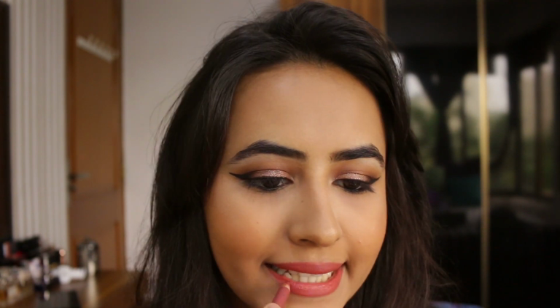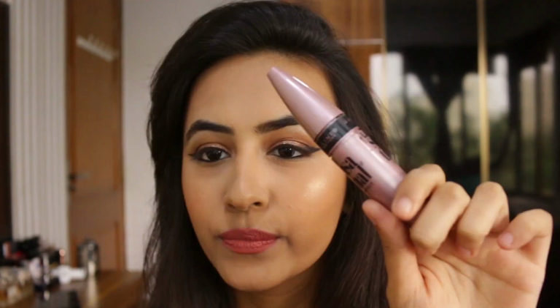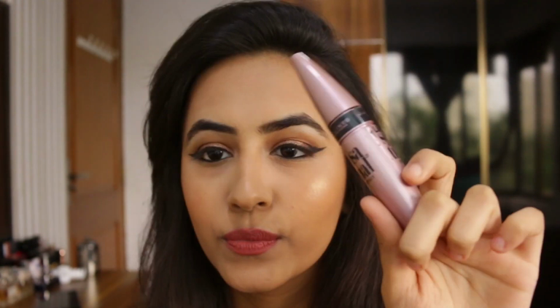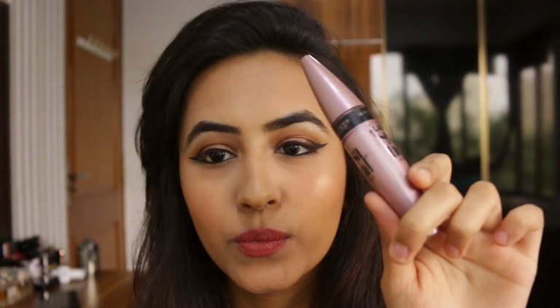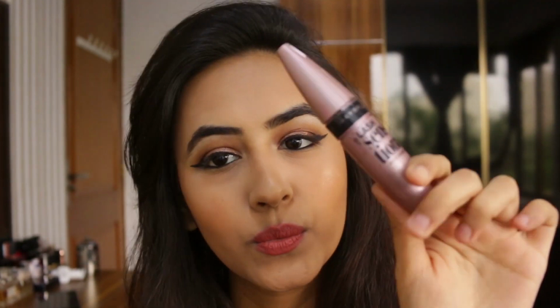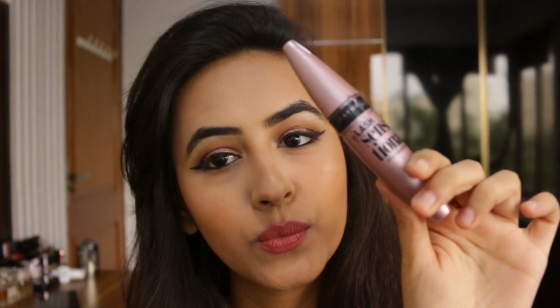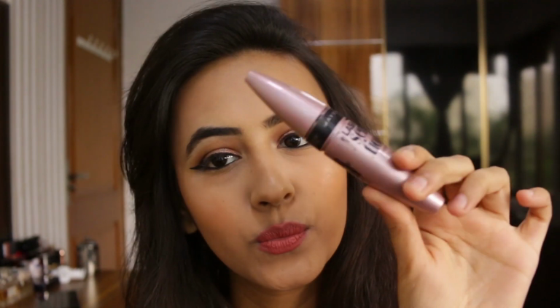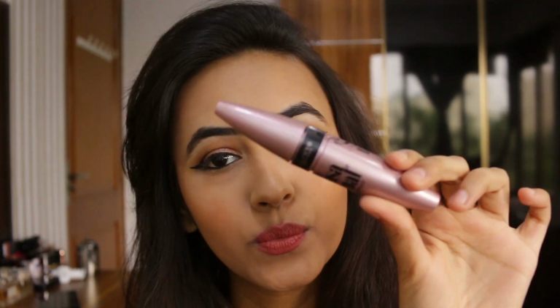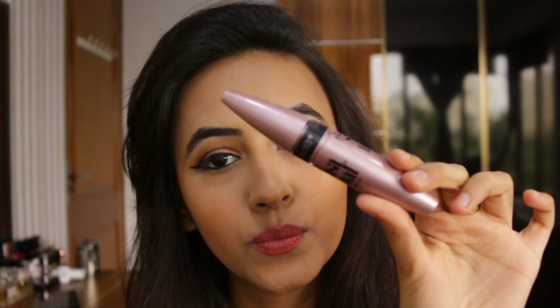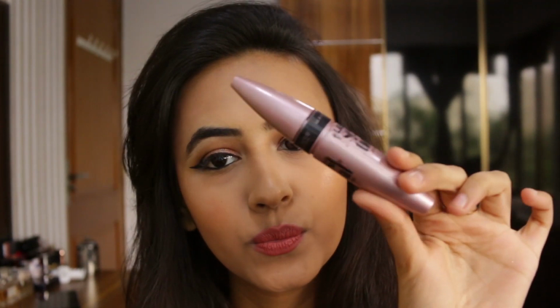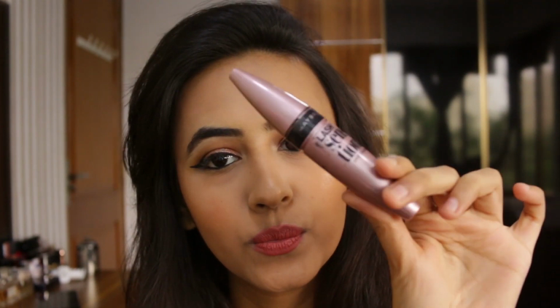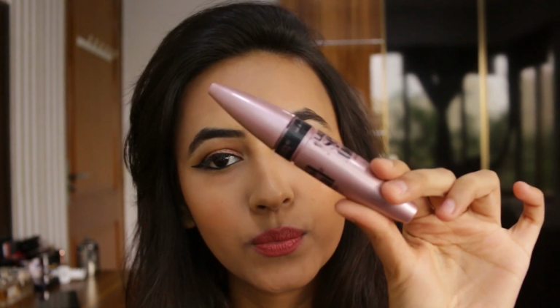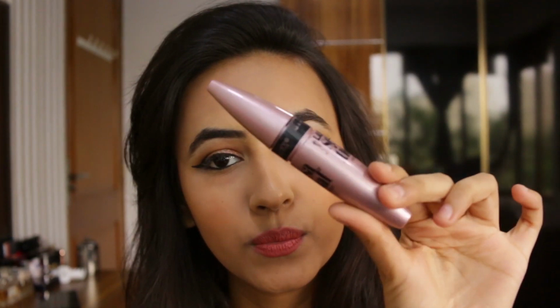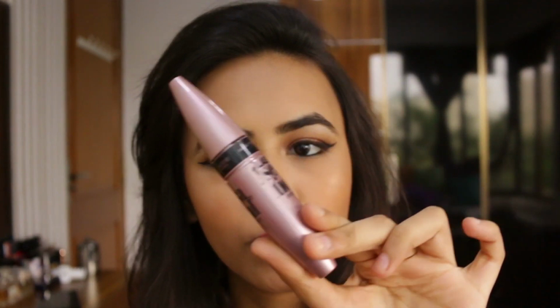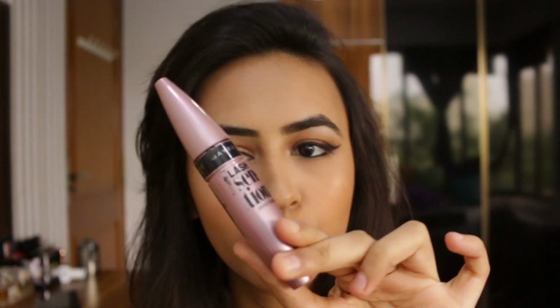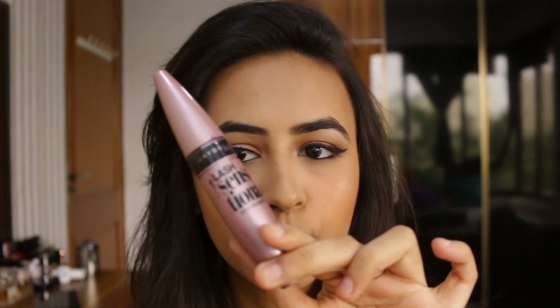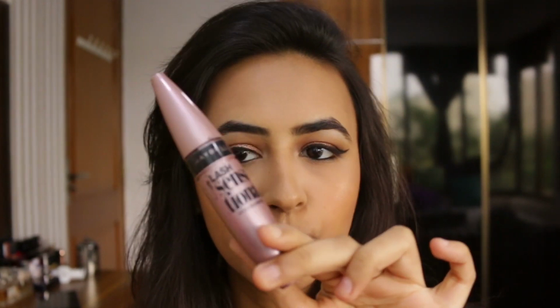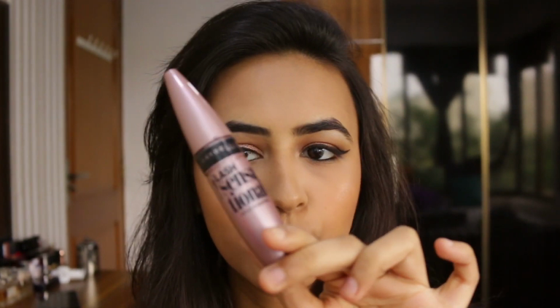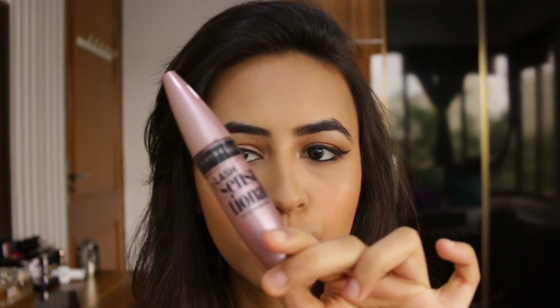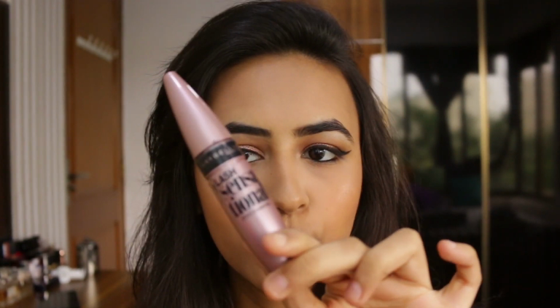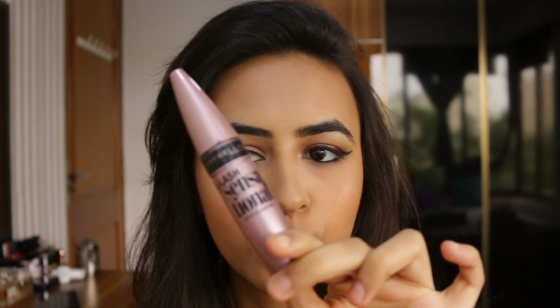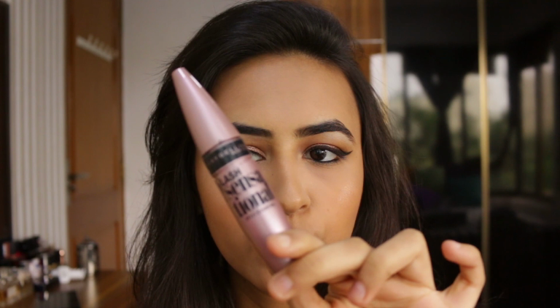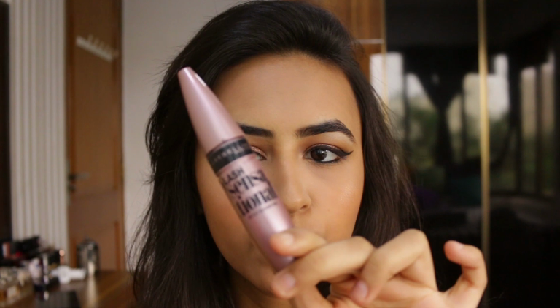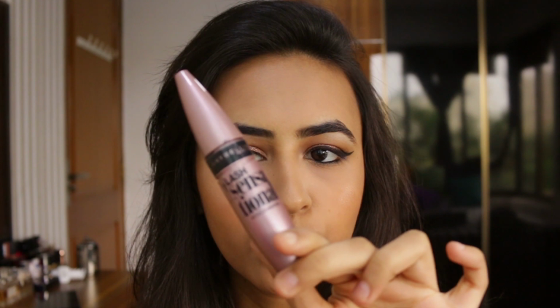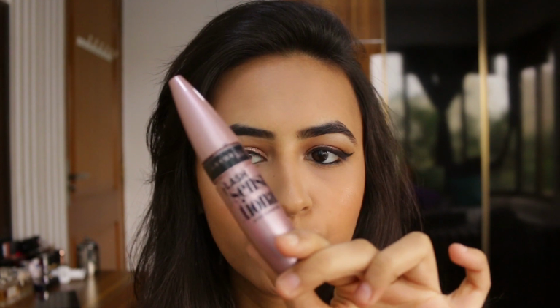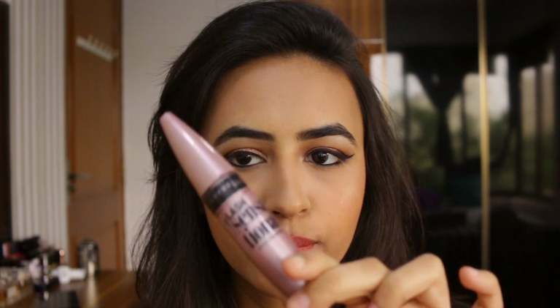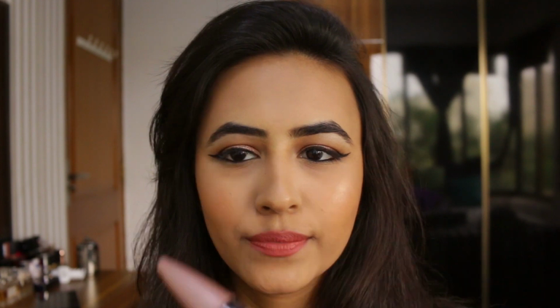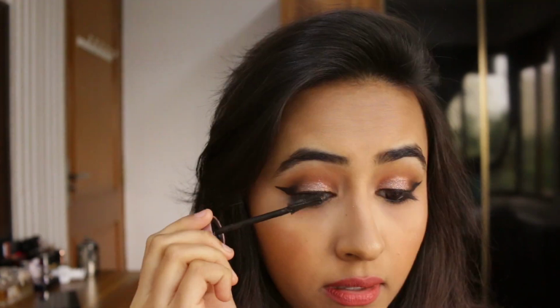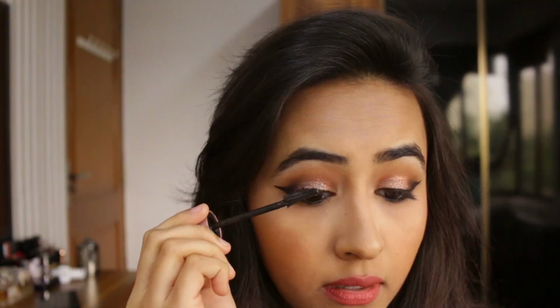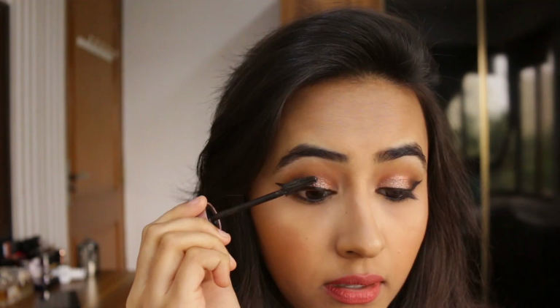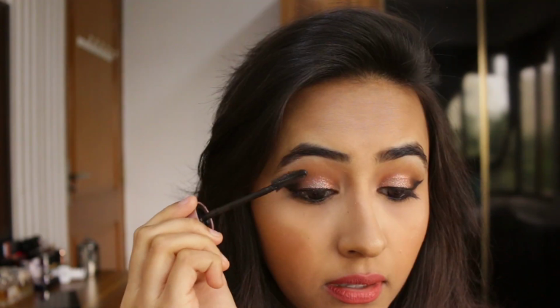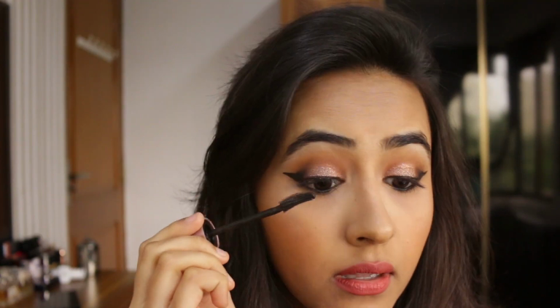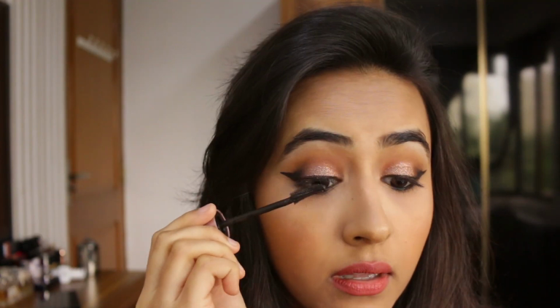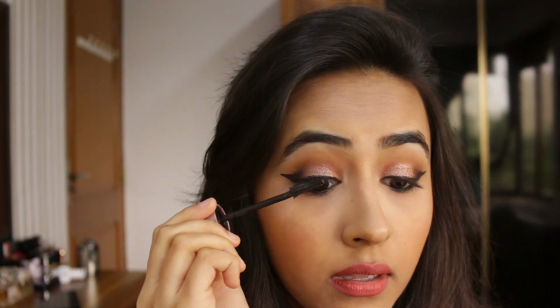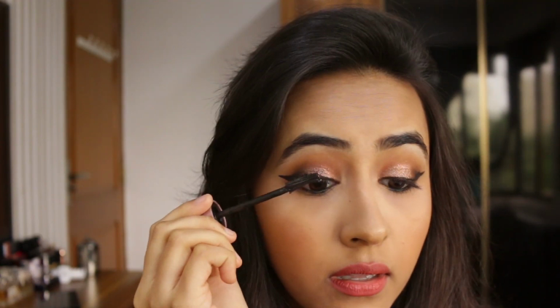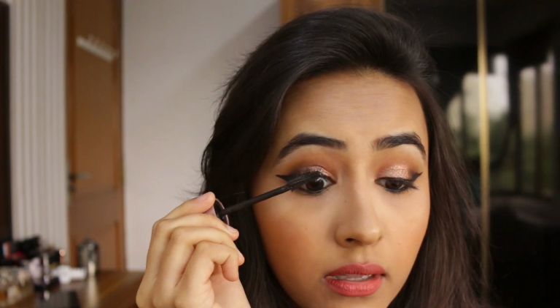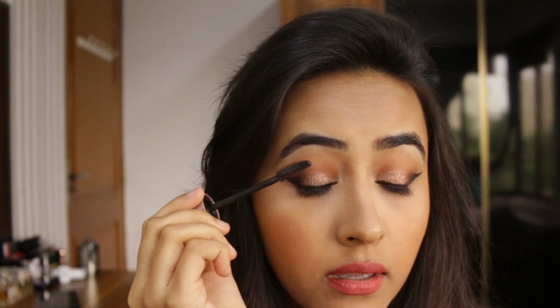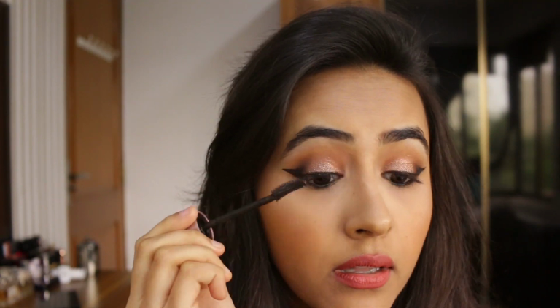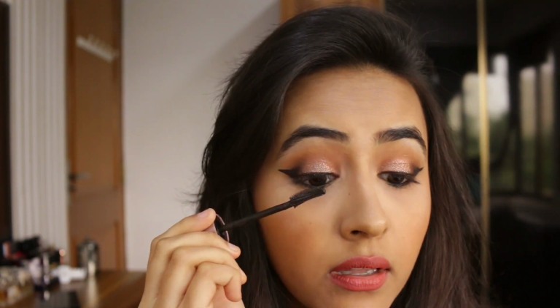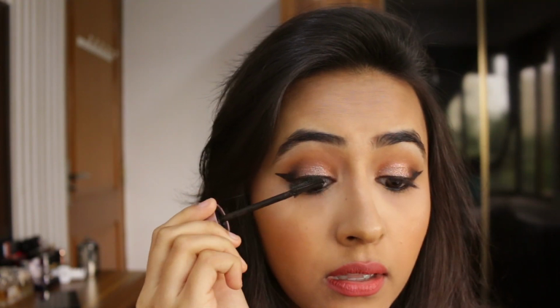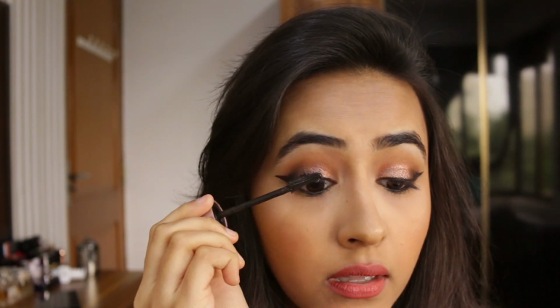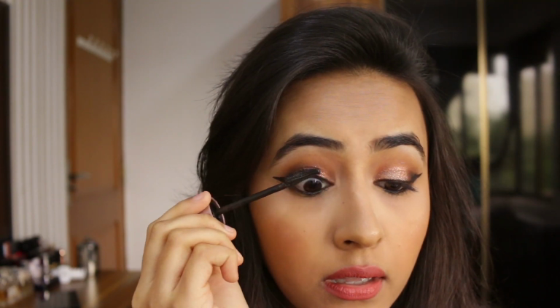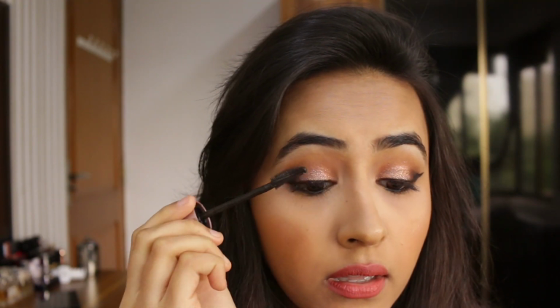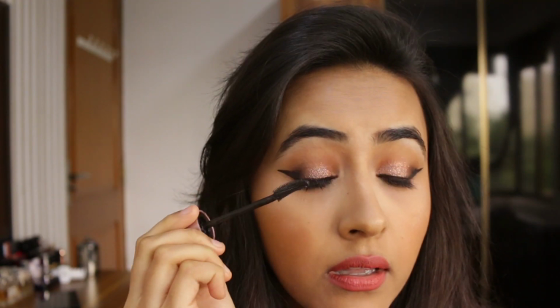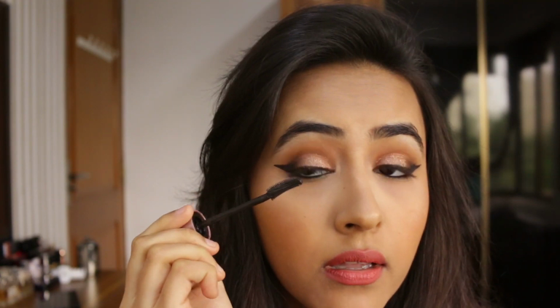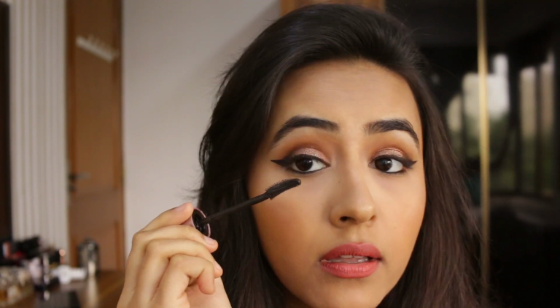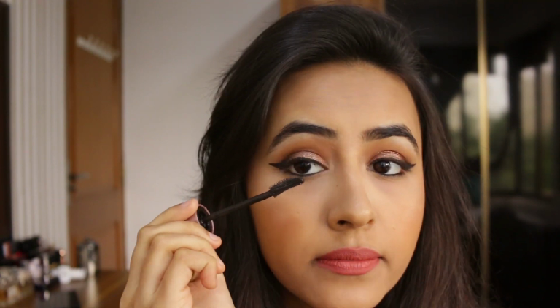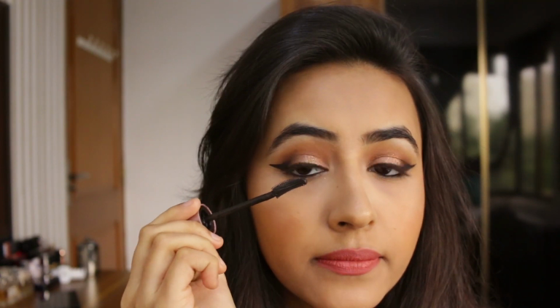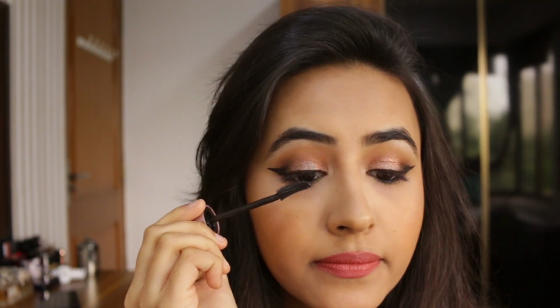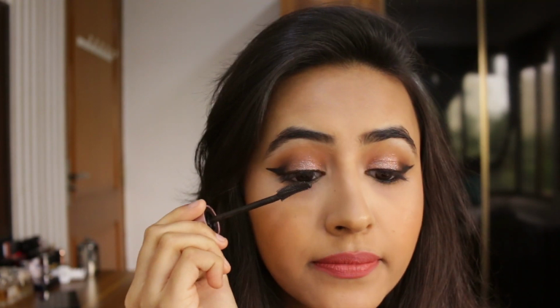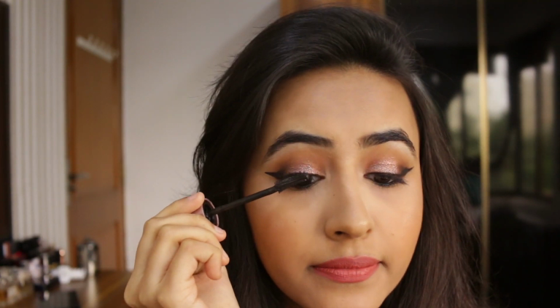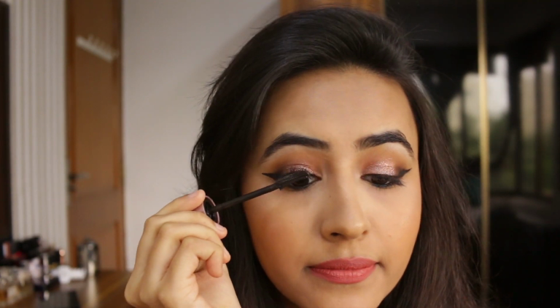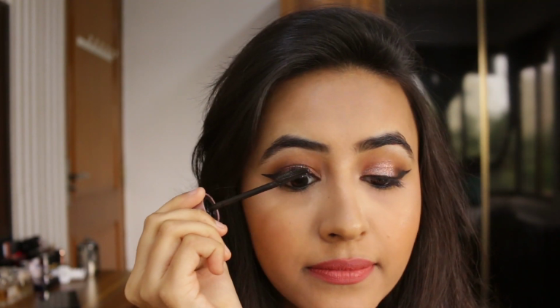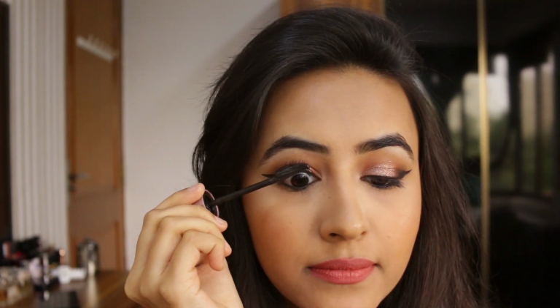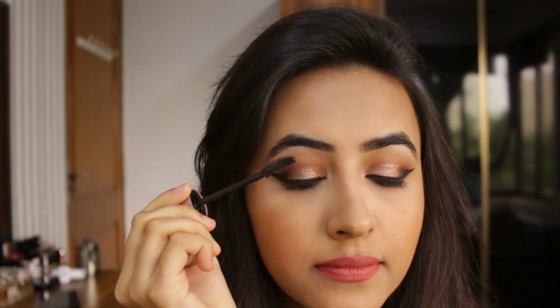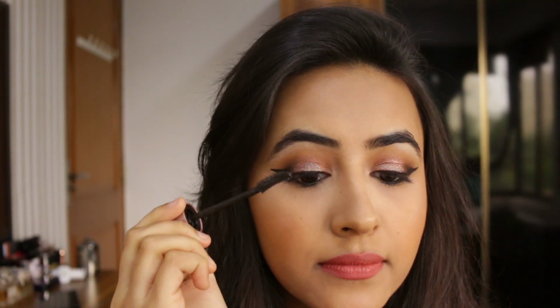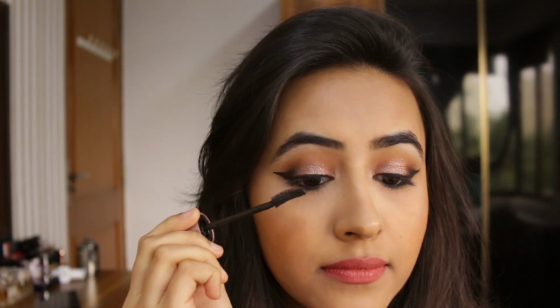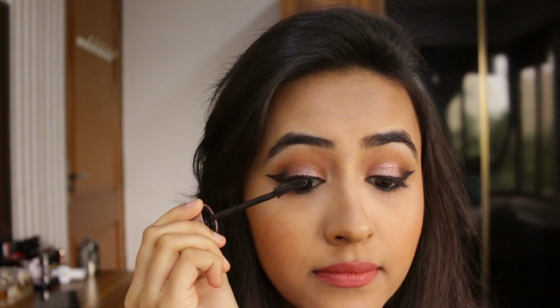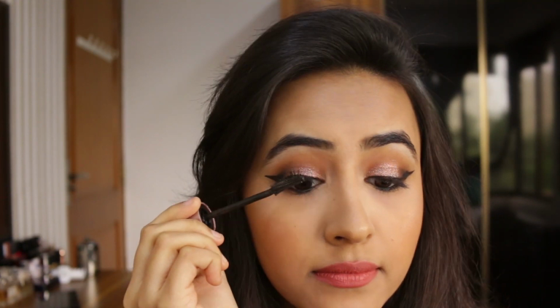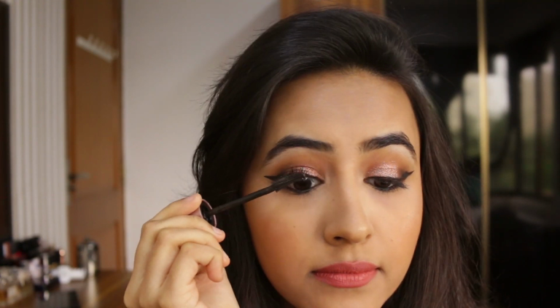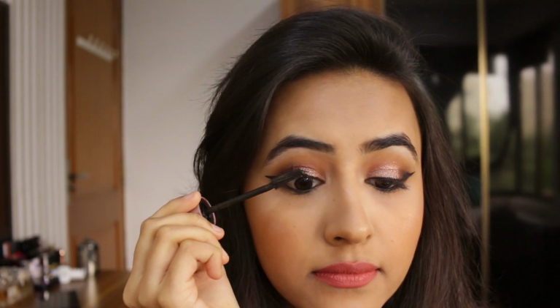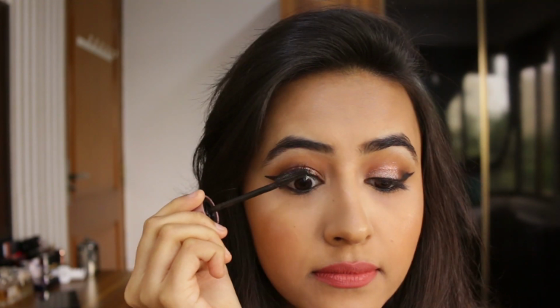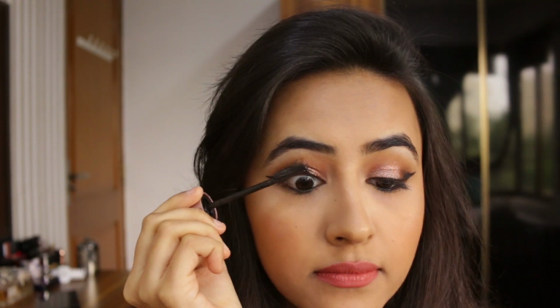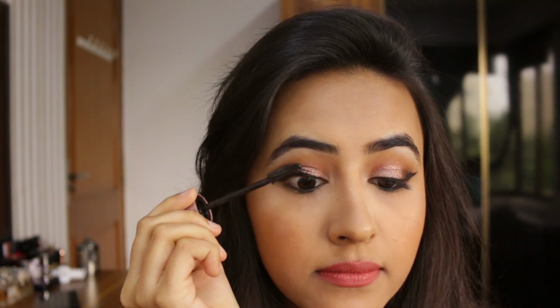Then the last step is to use some mascara. I'm using Maybelline's Lash Sensational Mascara and then finishing off the look.